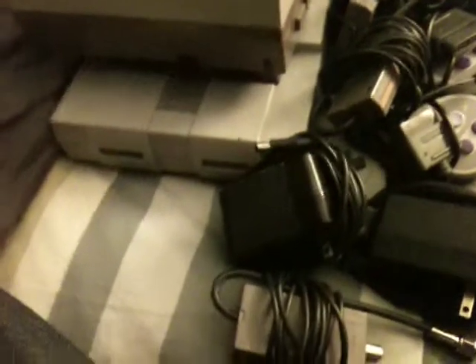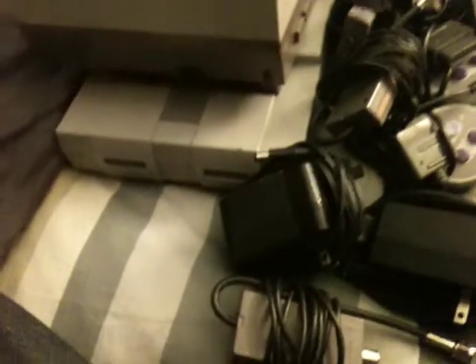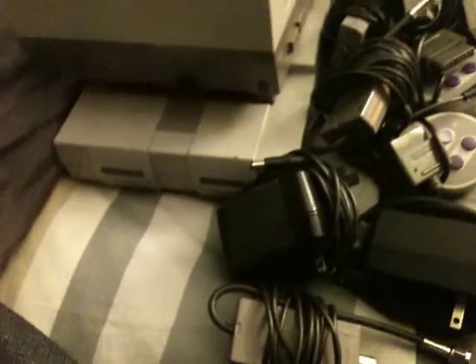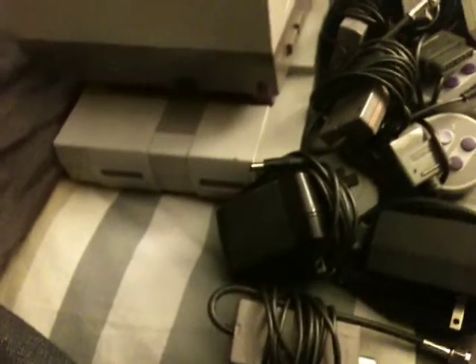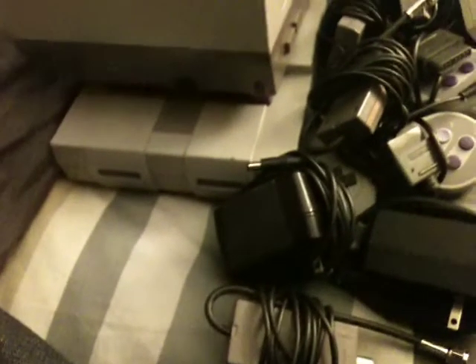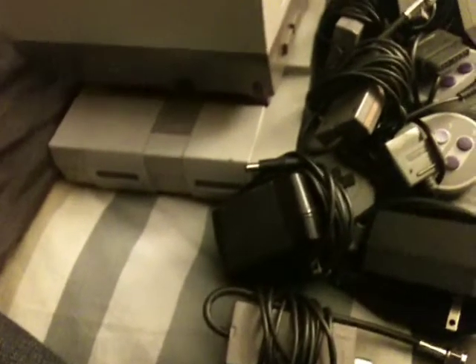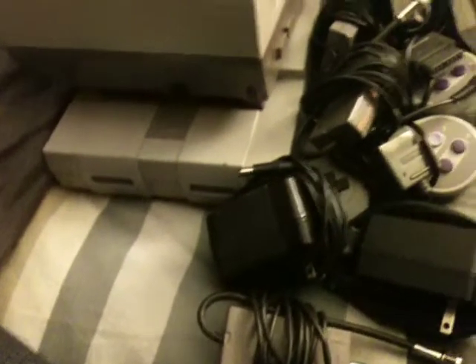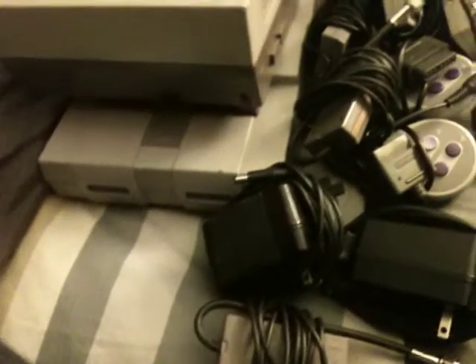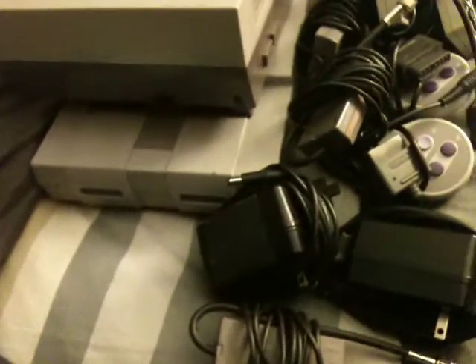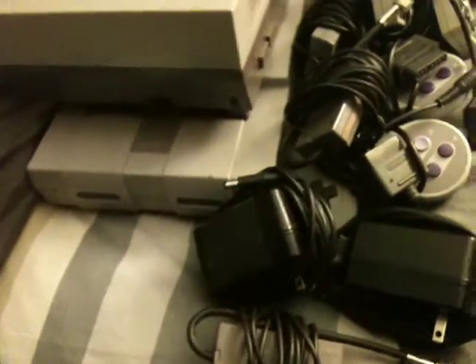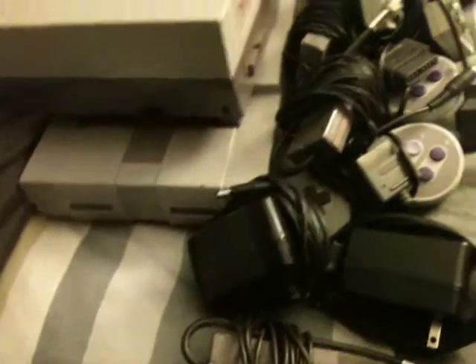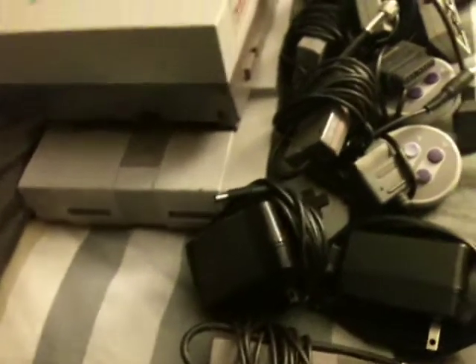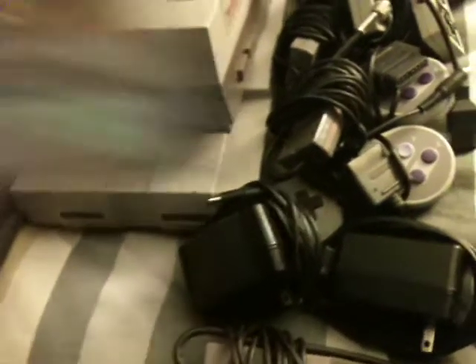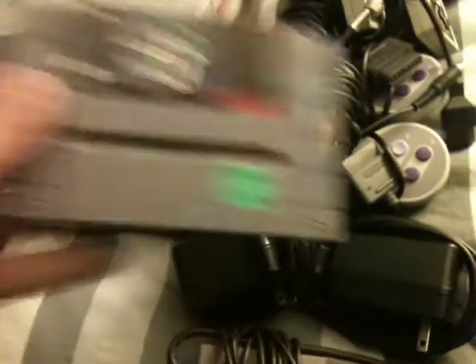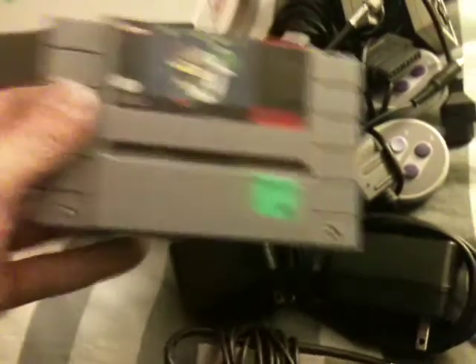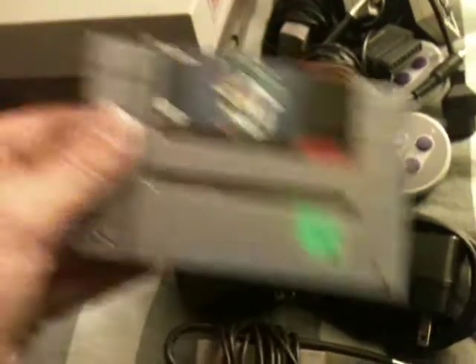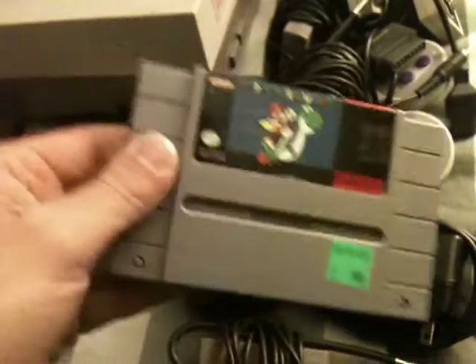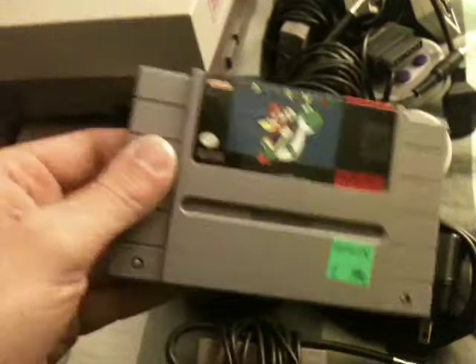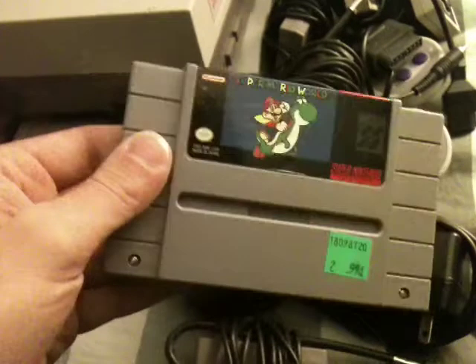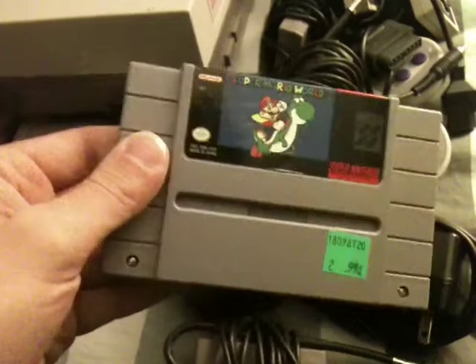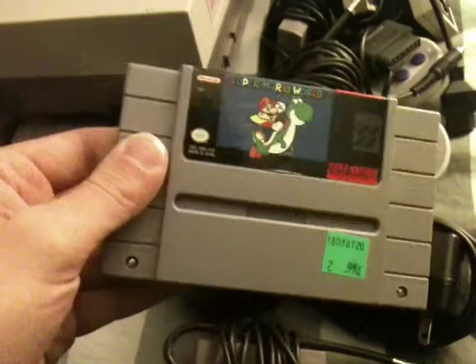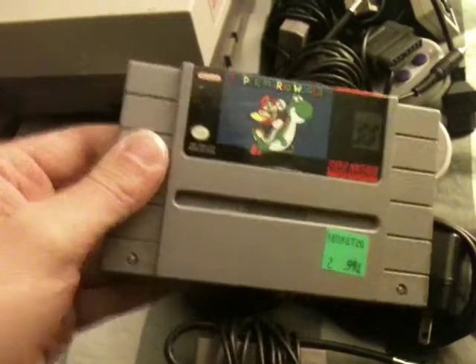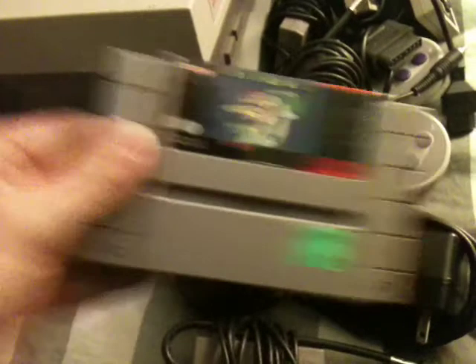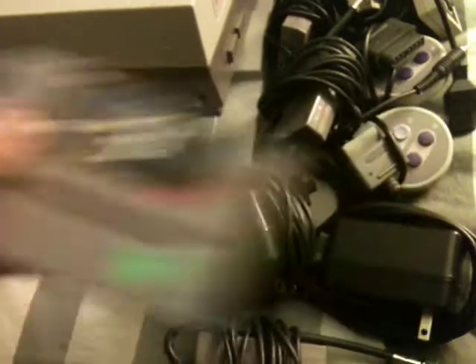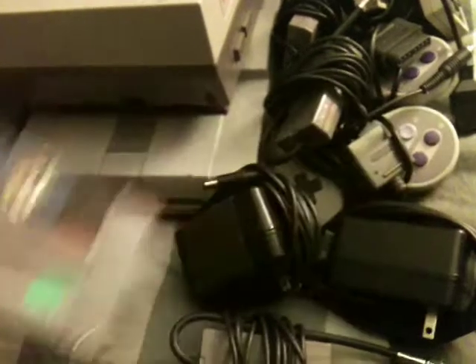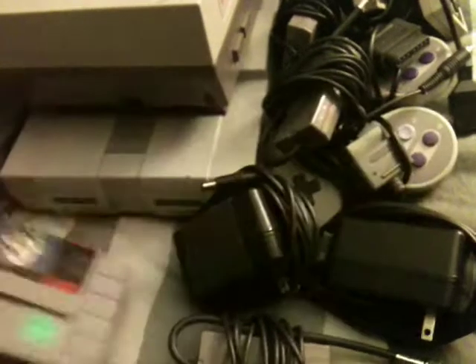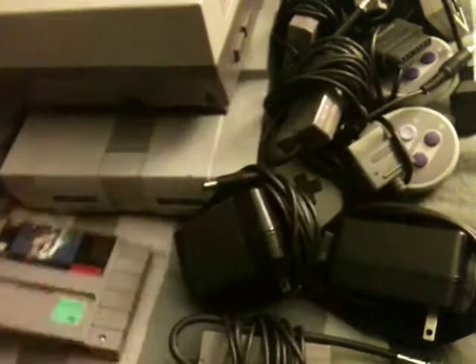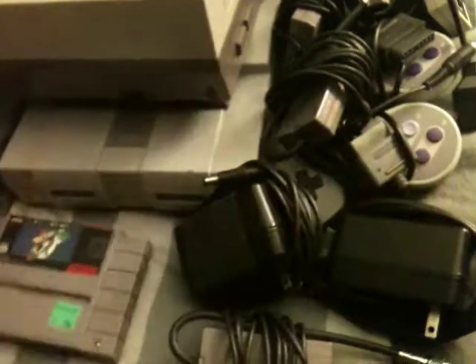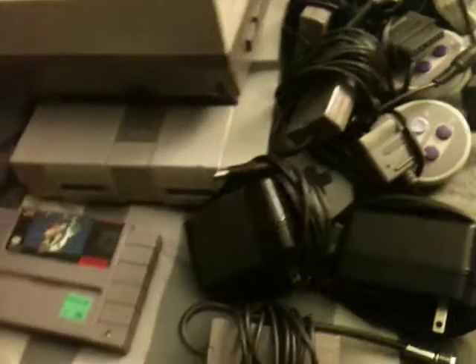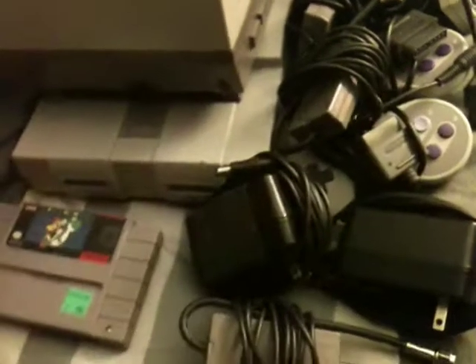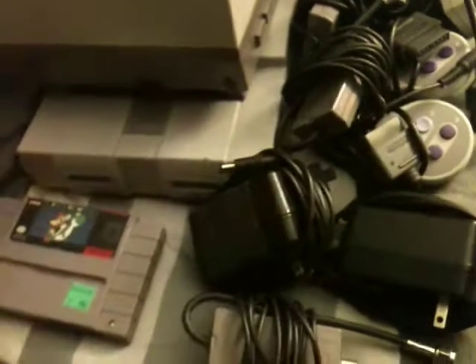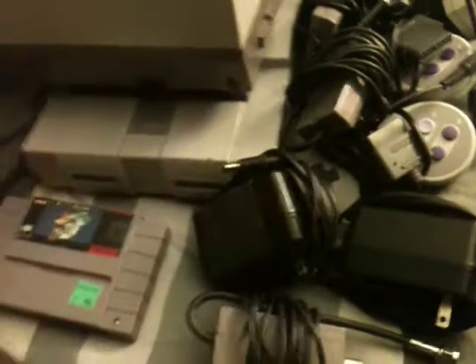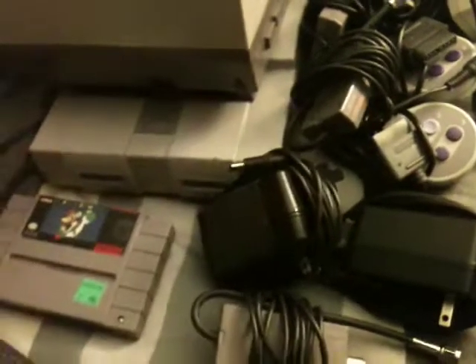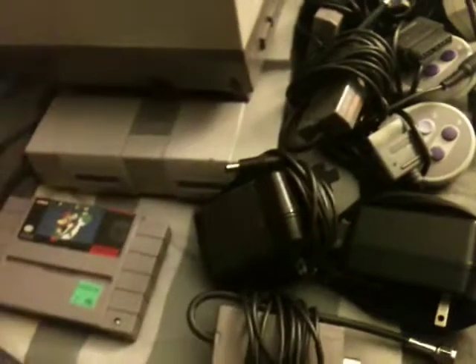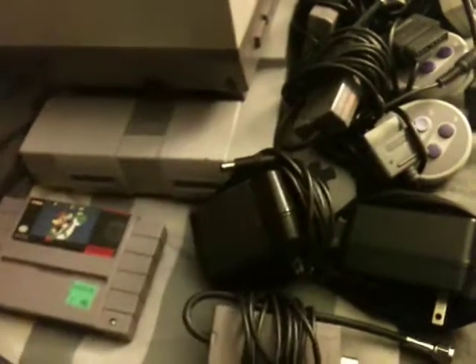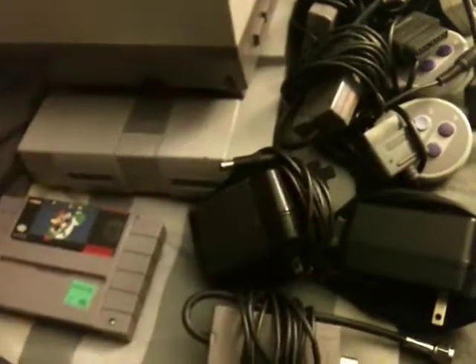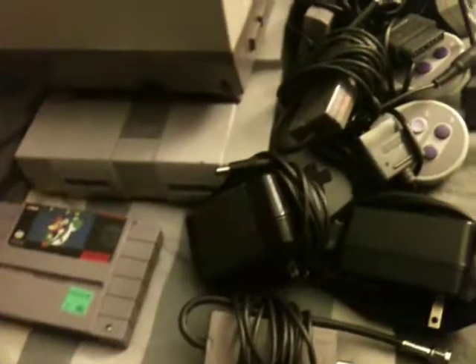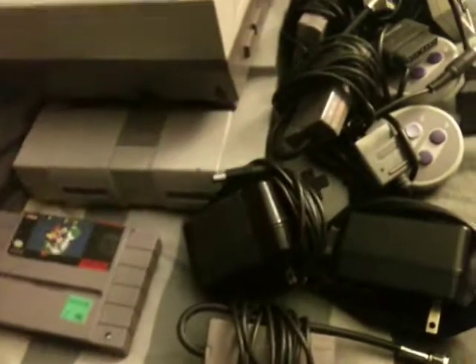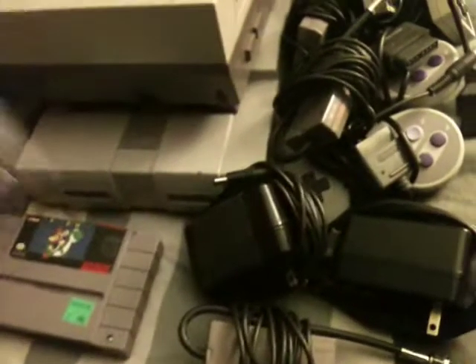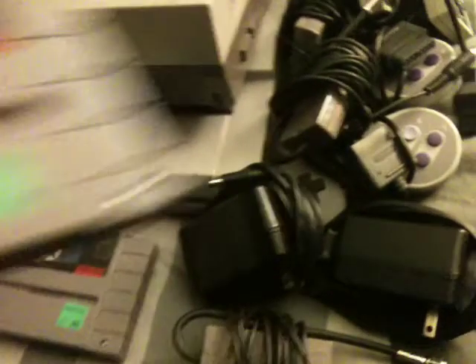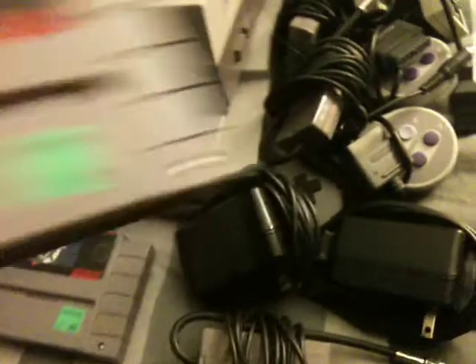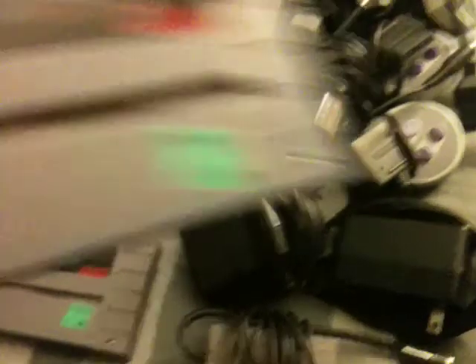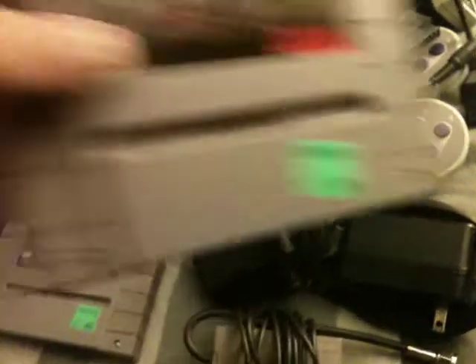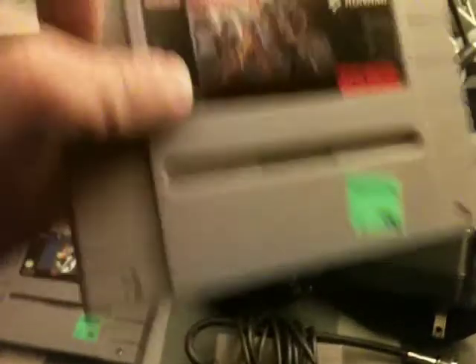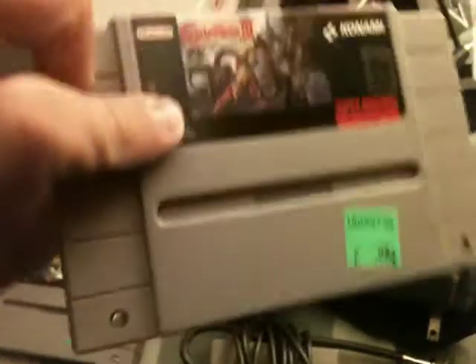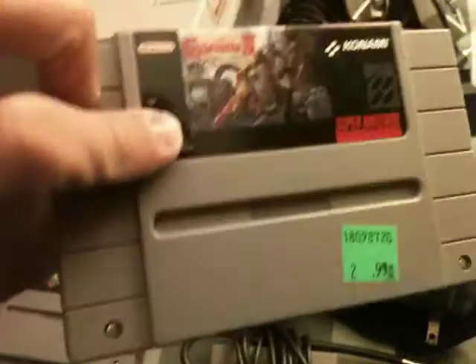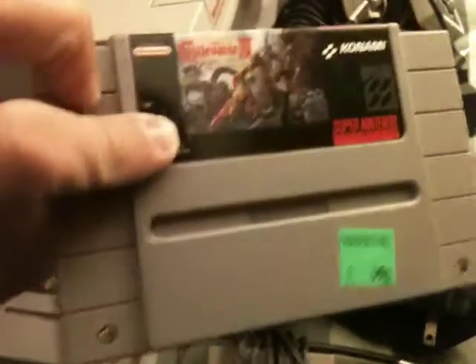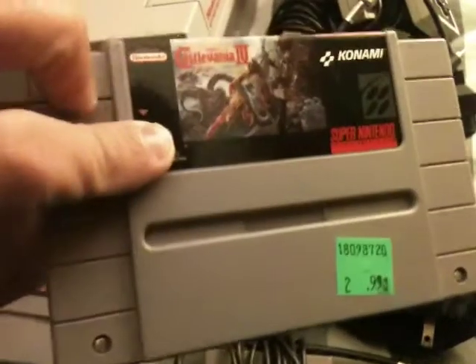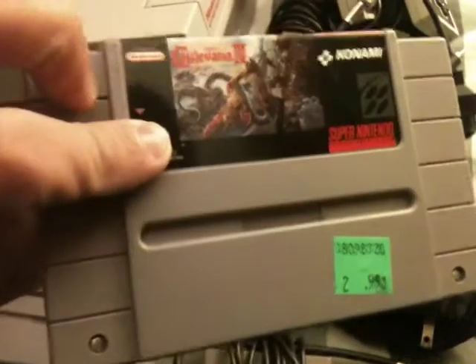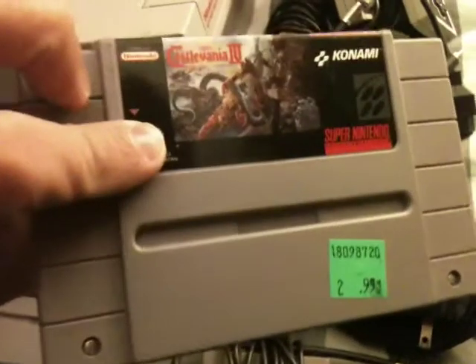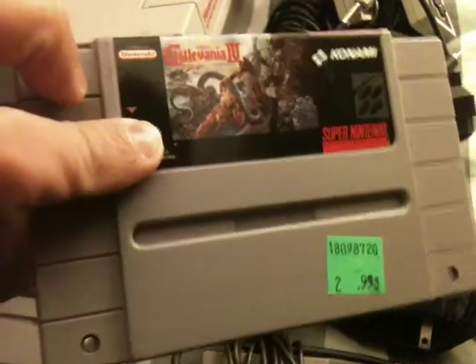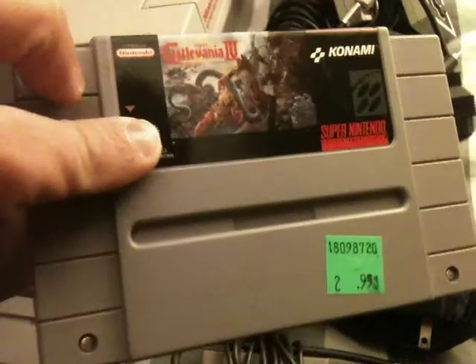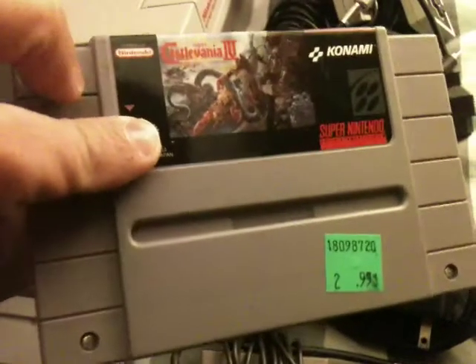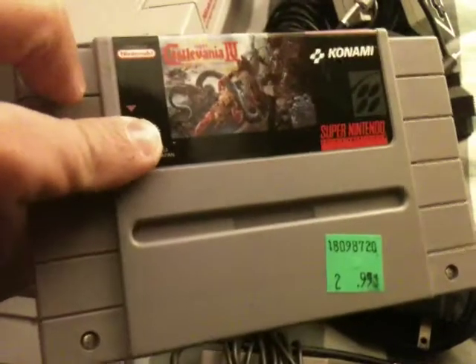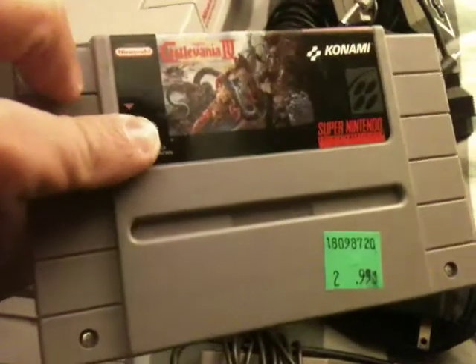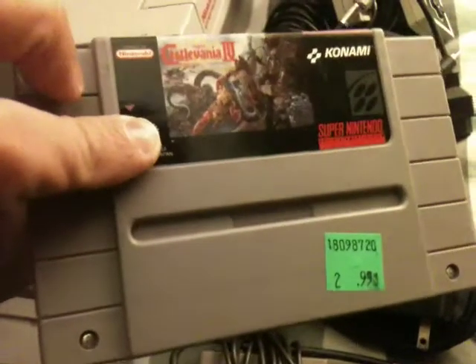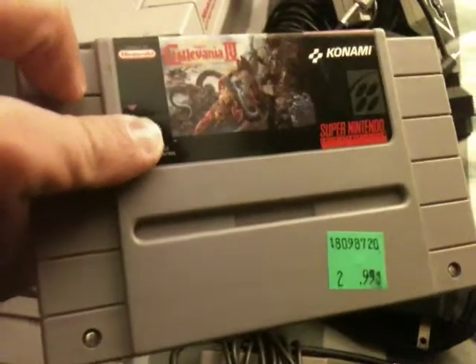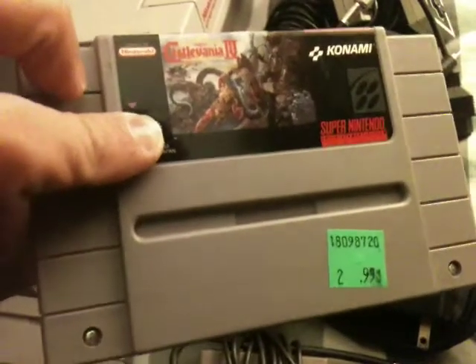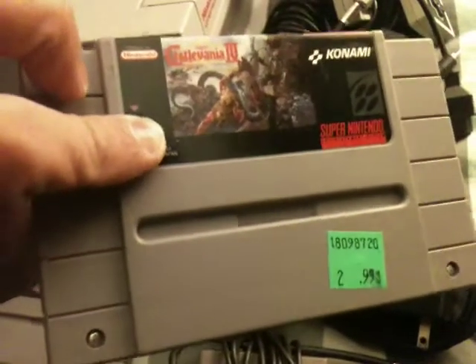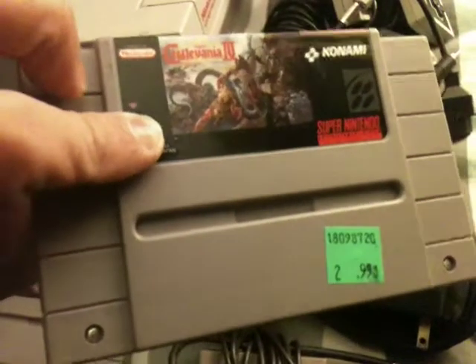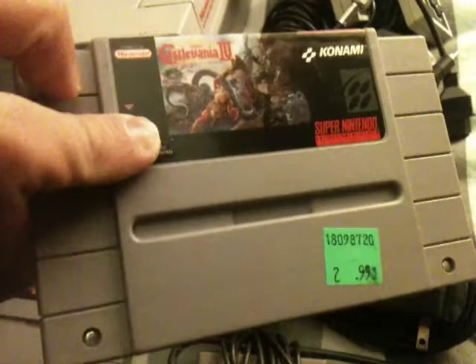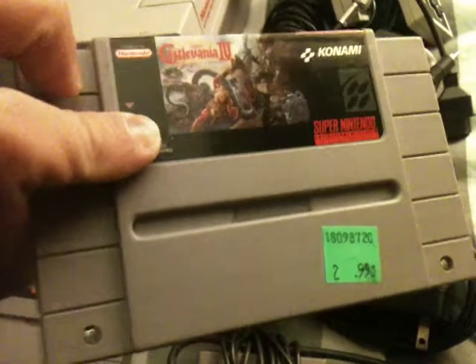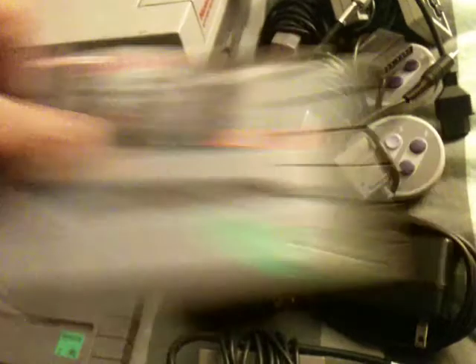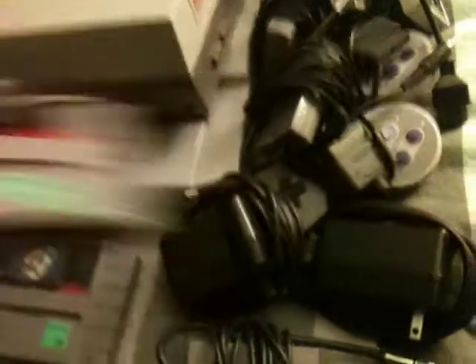And for the Super Nintendo, I got Super Mario World for $2.99 and Castlevania IV for $2.99.